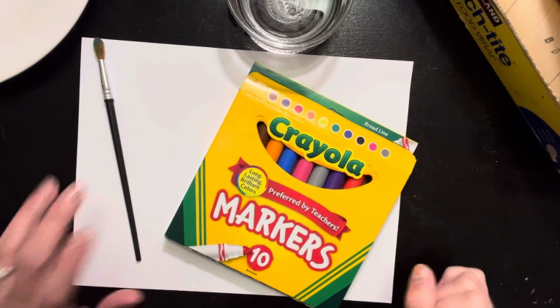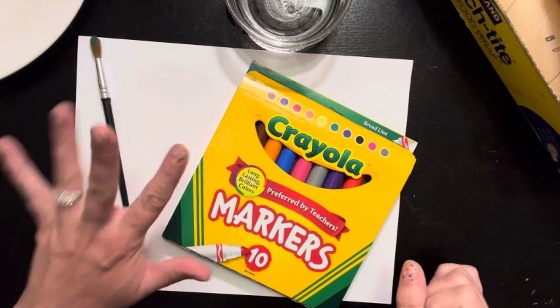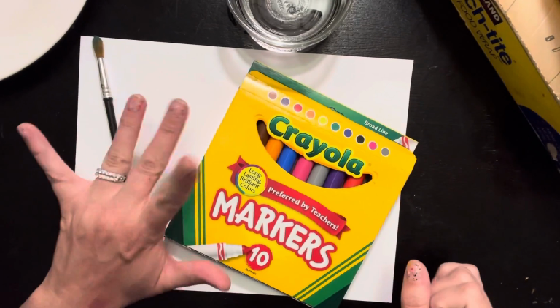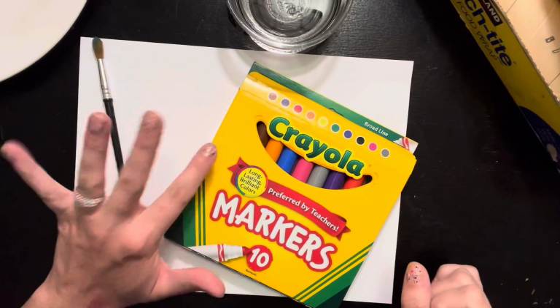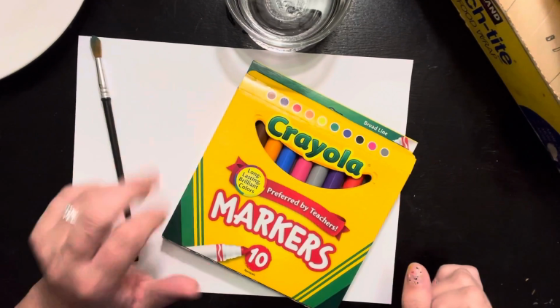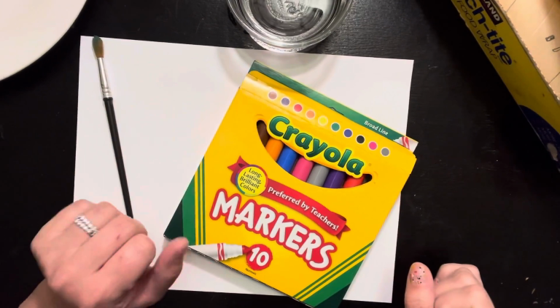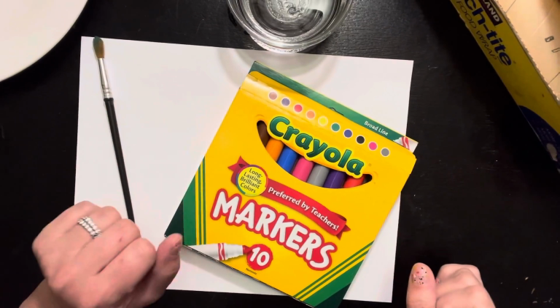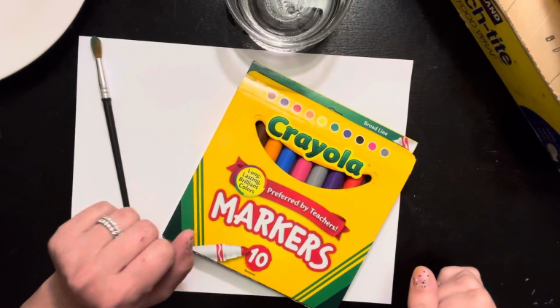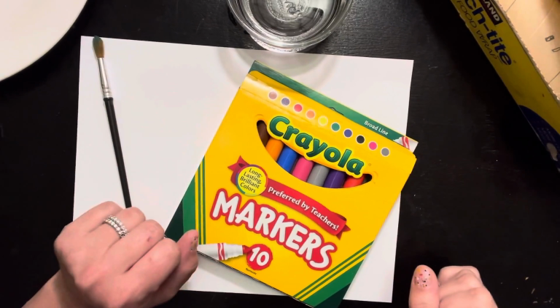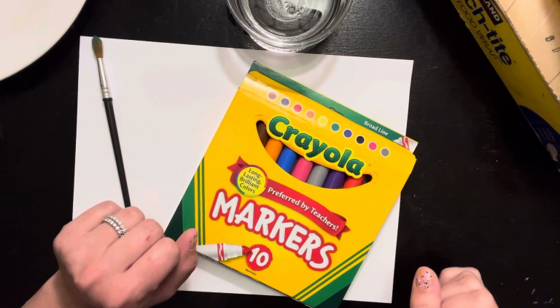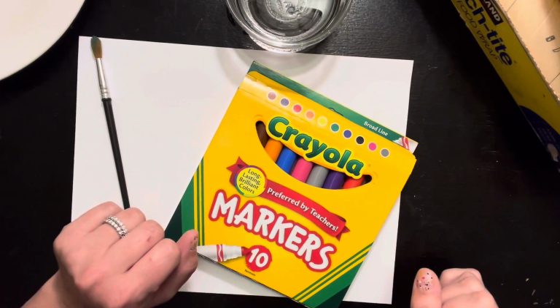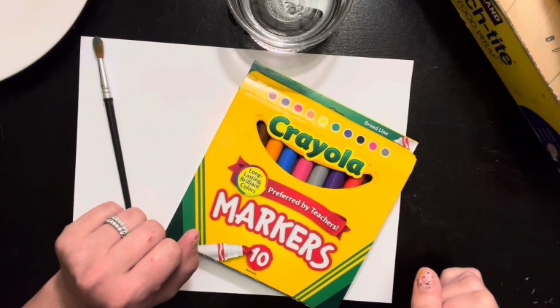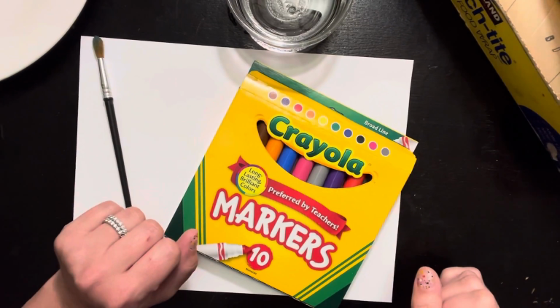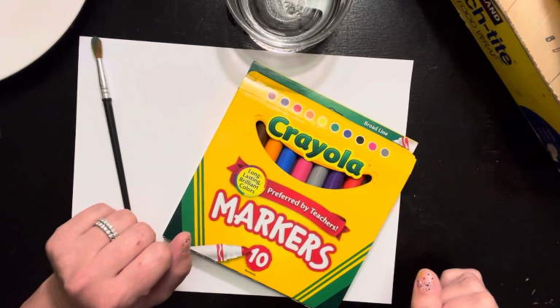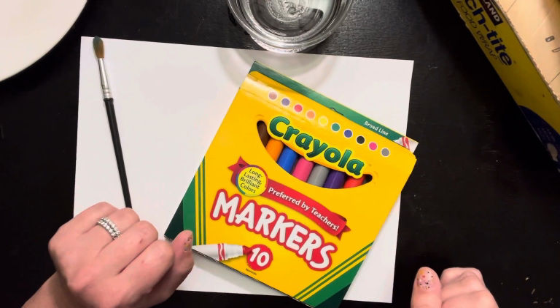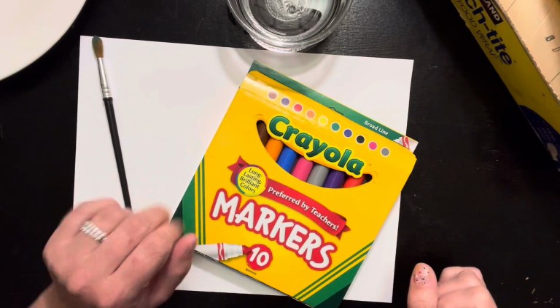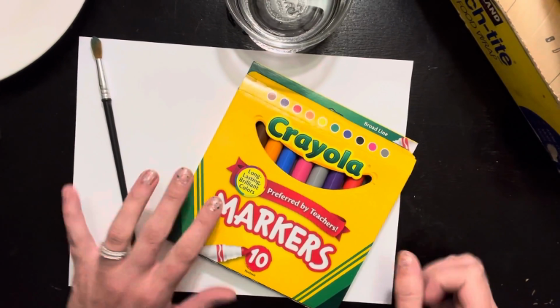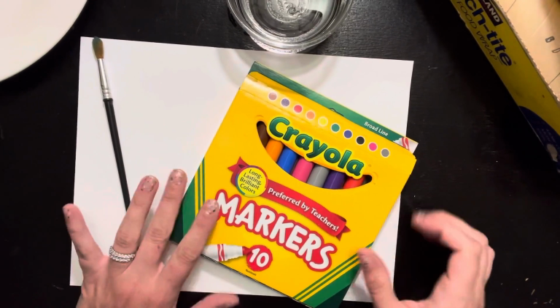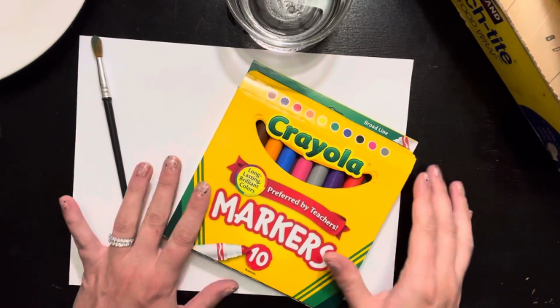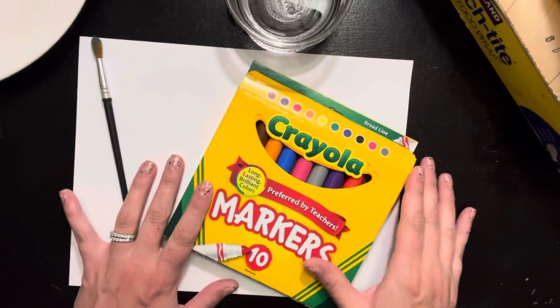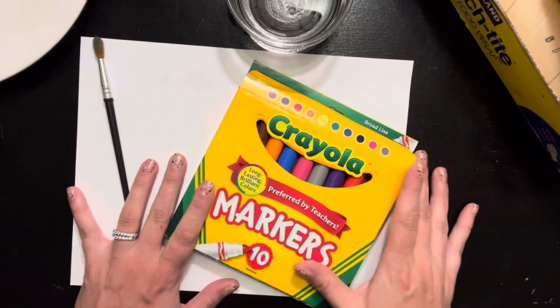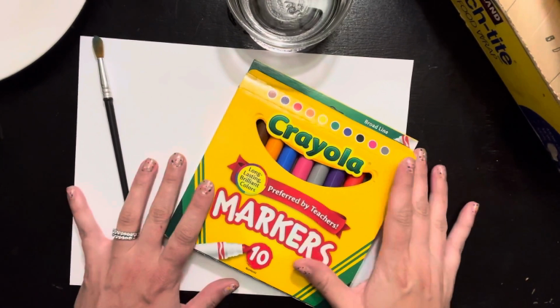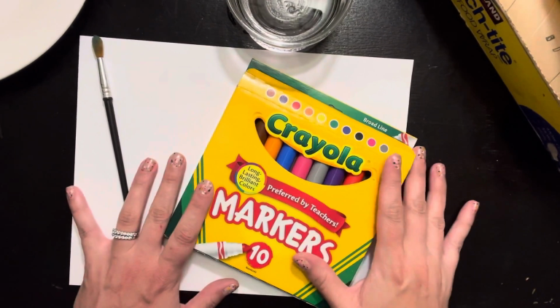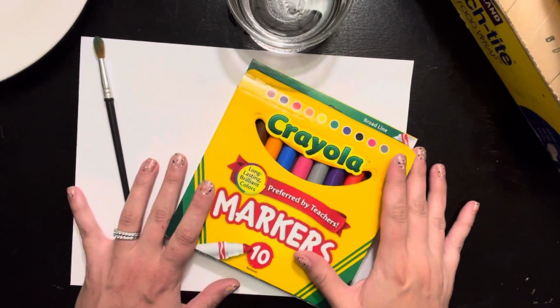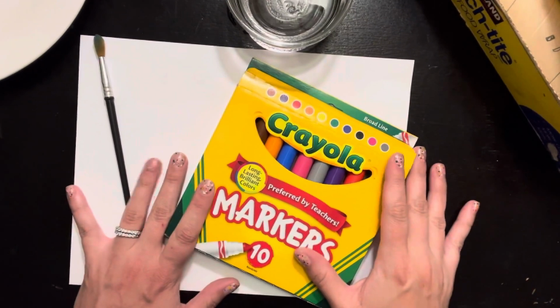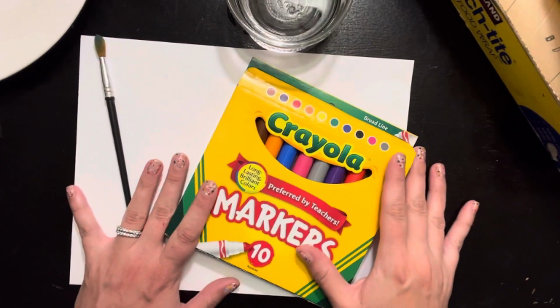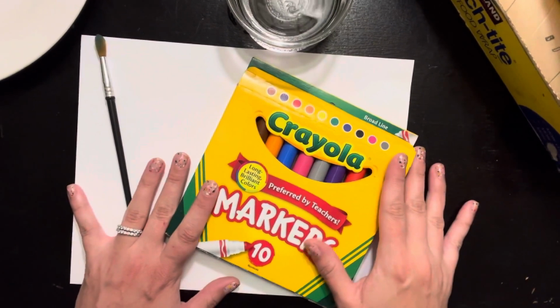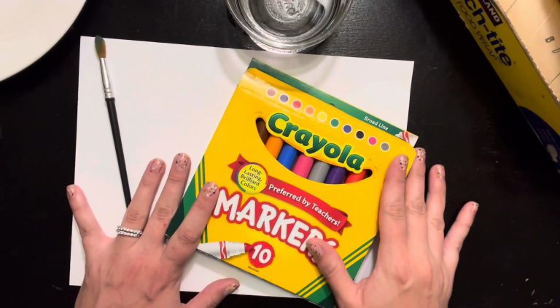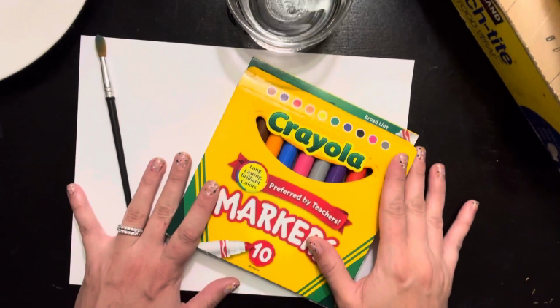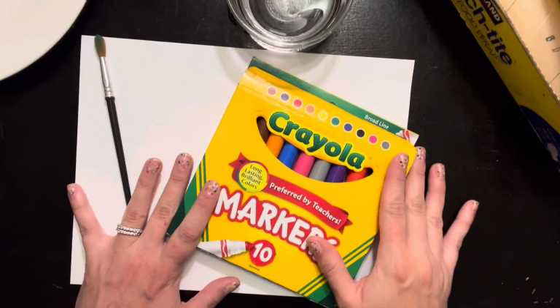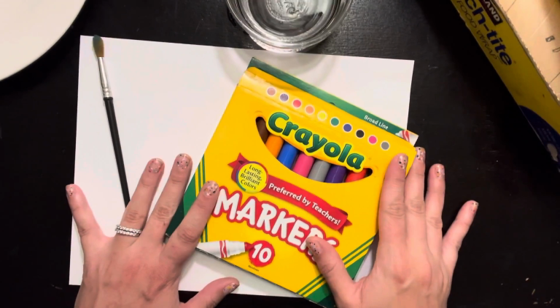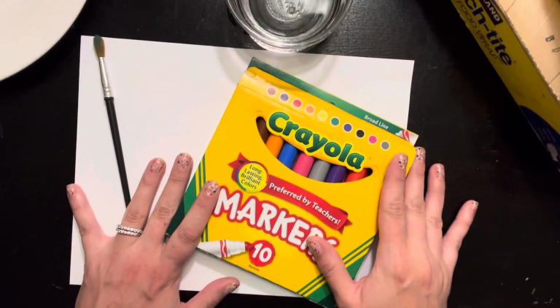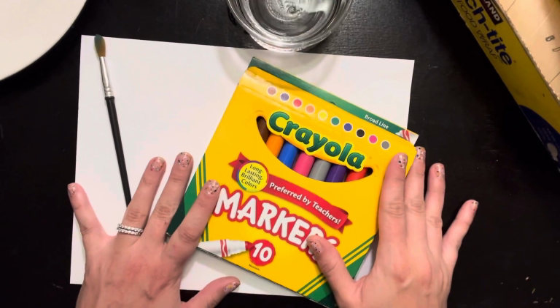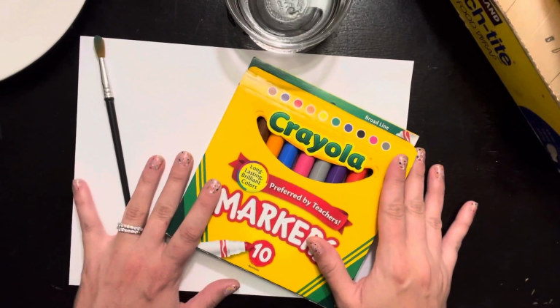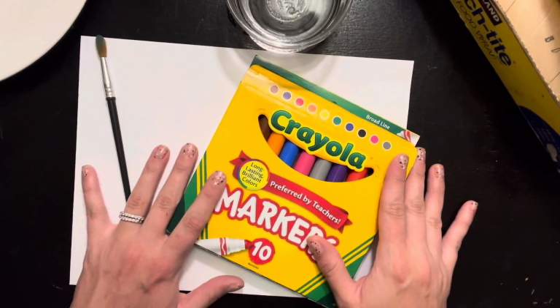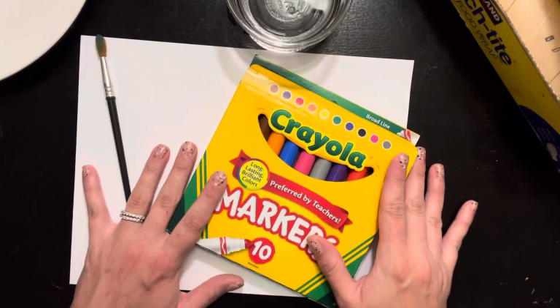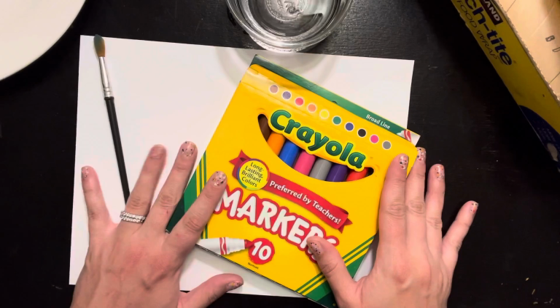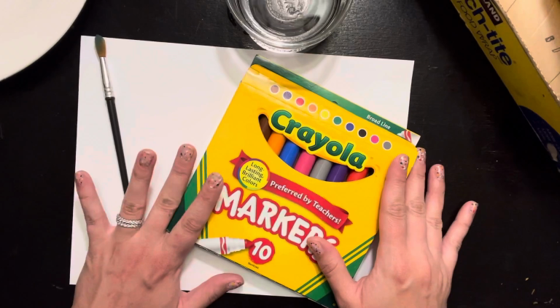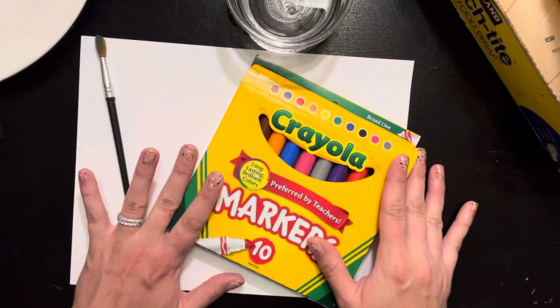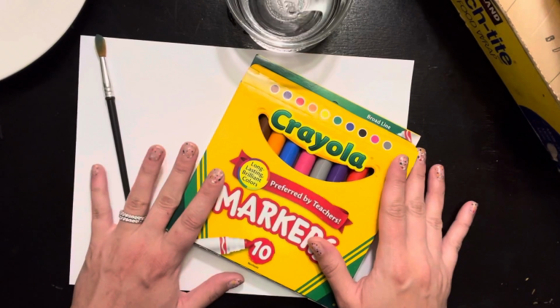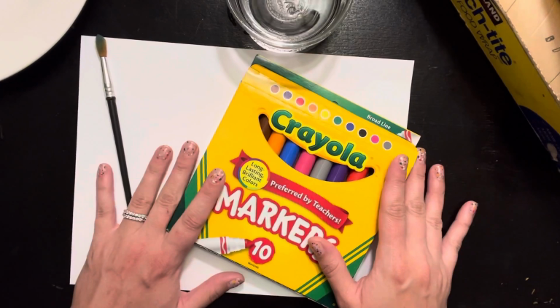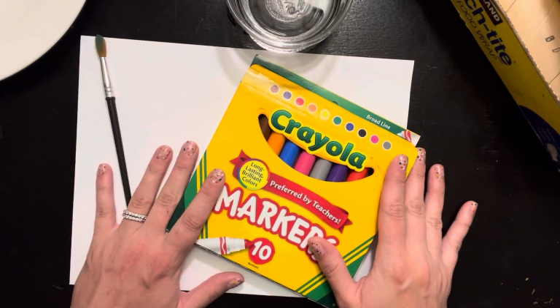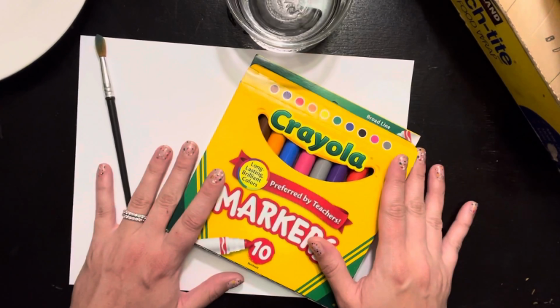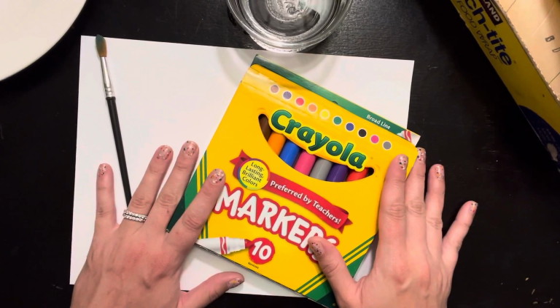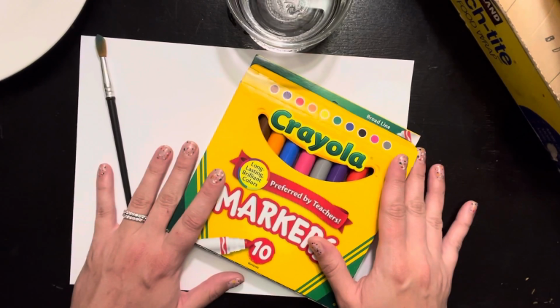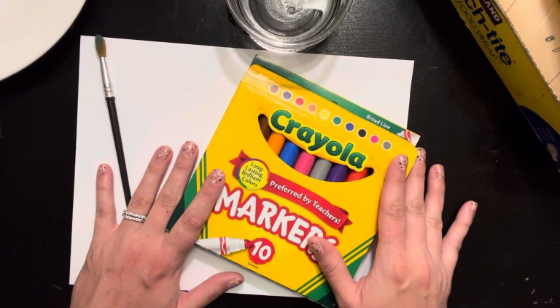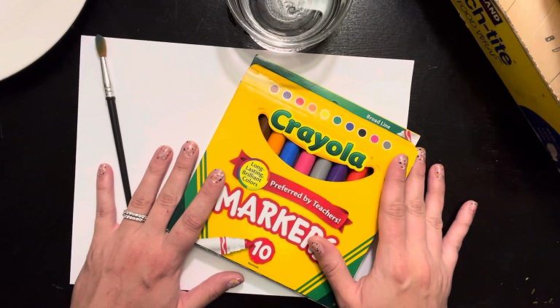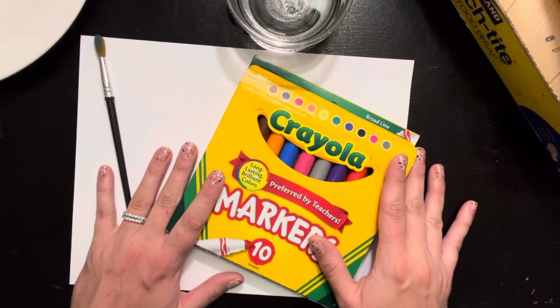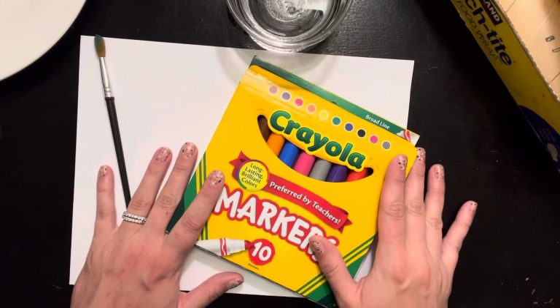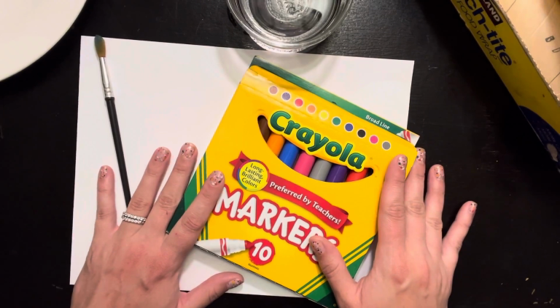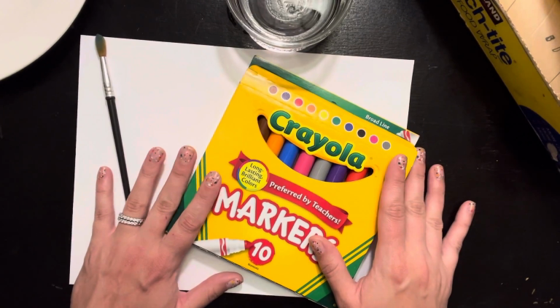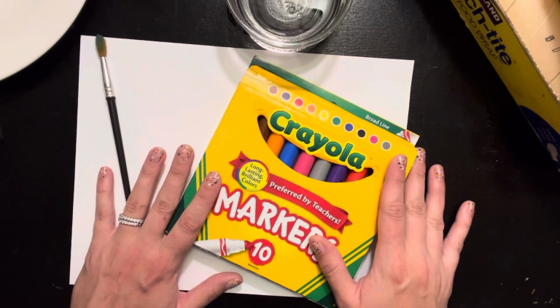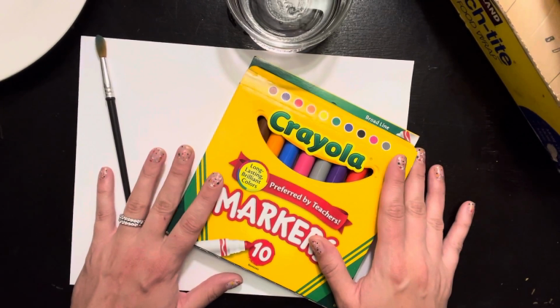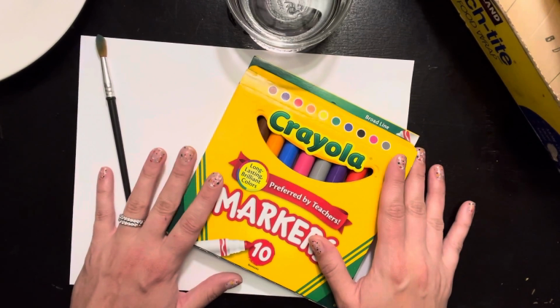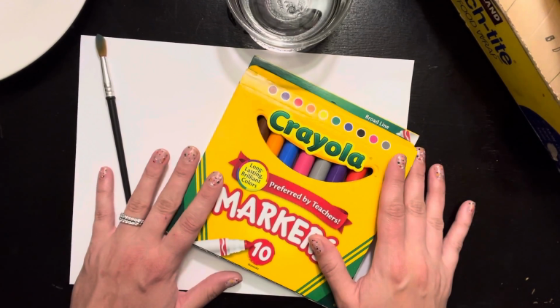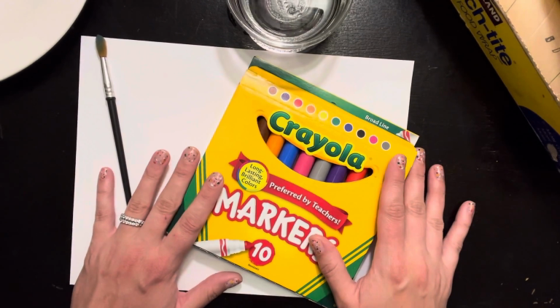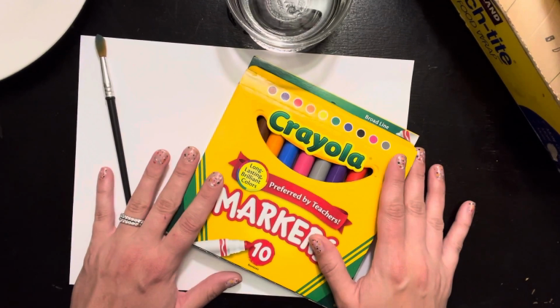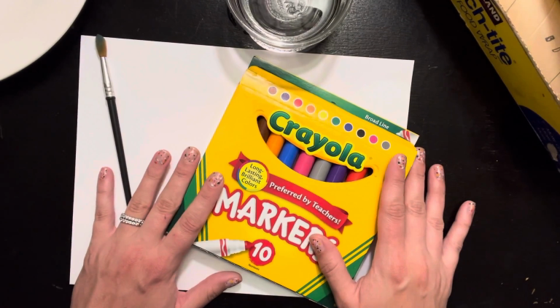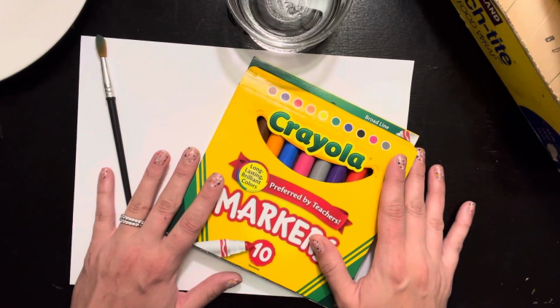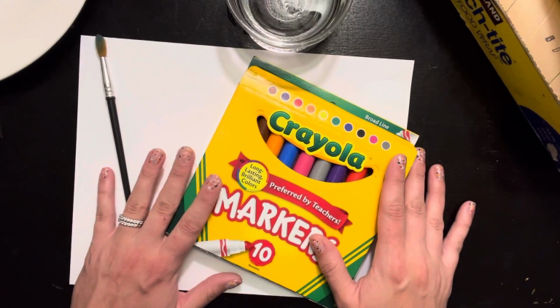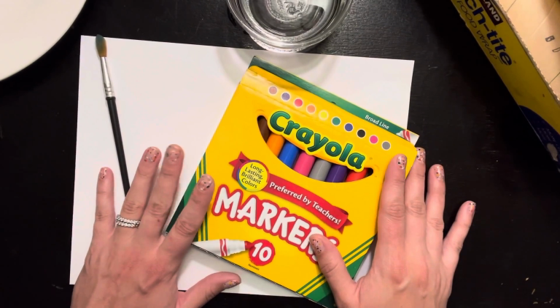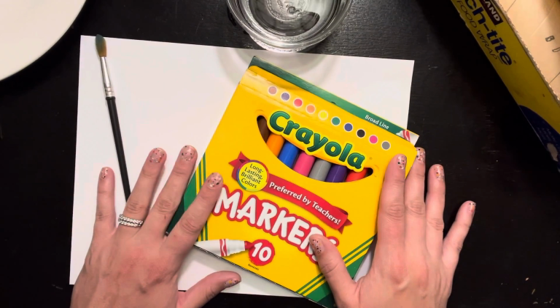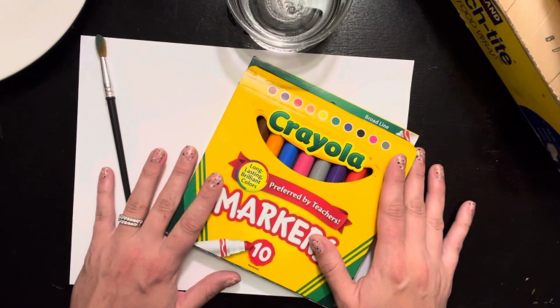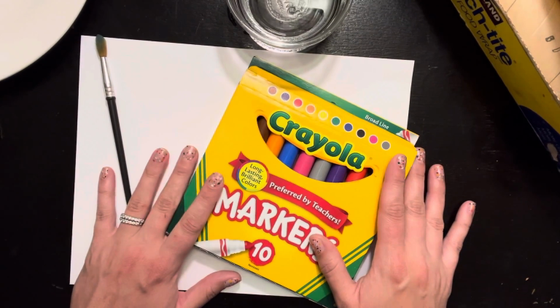Hi kiddos, it's Ms. Raybourn here. Today I'm going to talk about how you can paint at home if you don't have any paints.